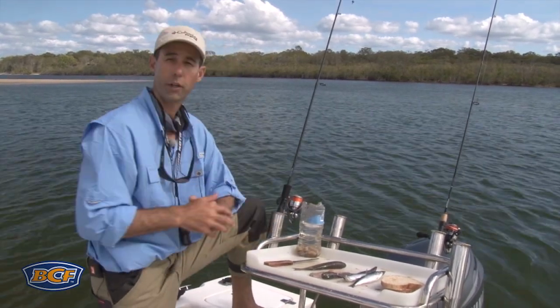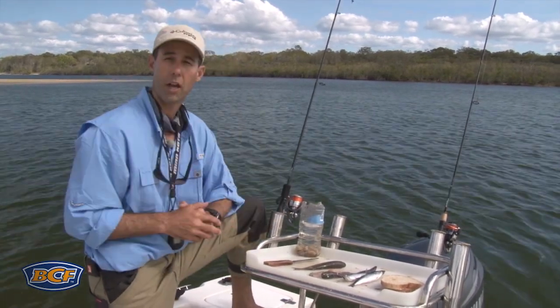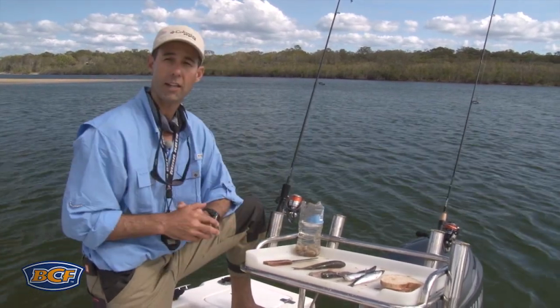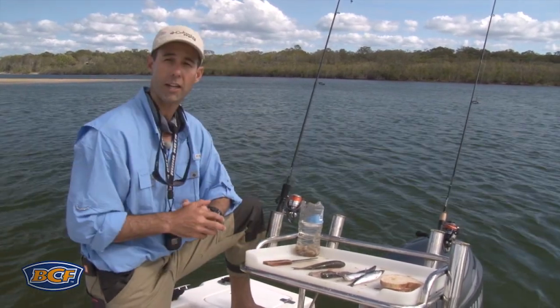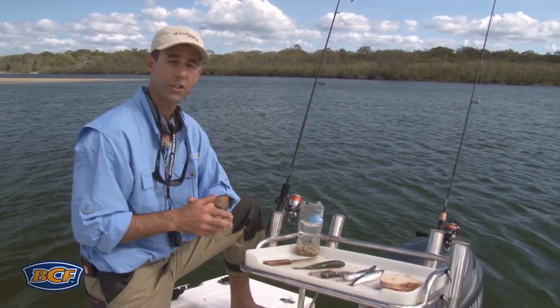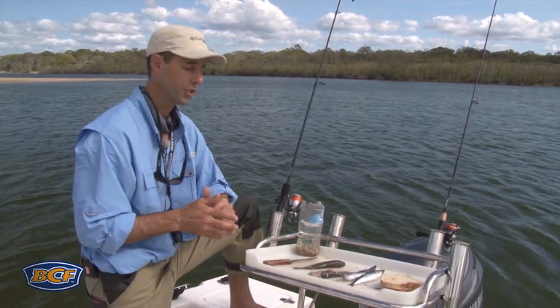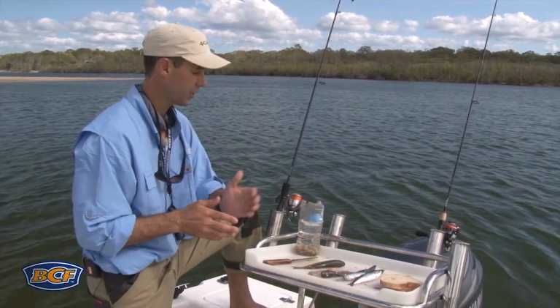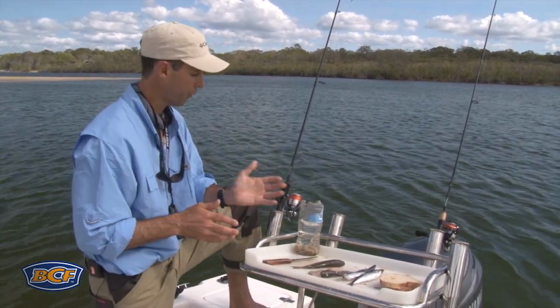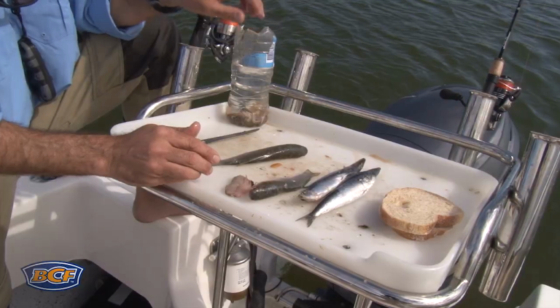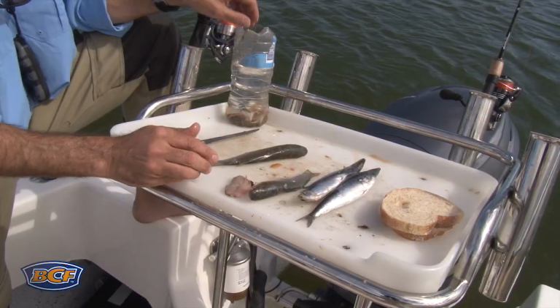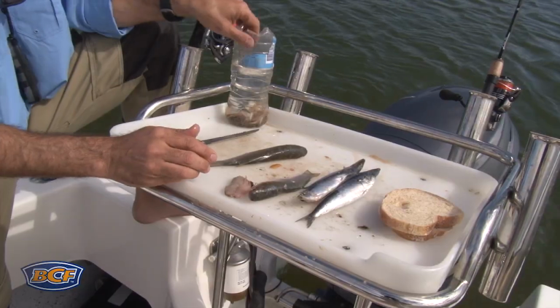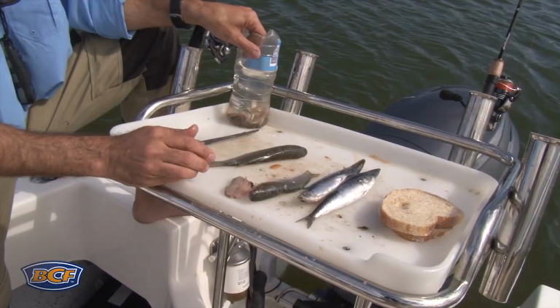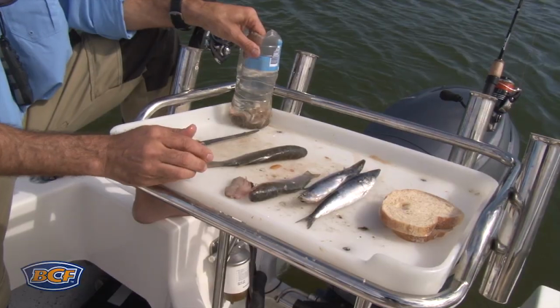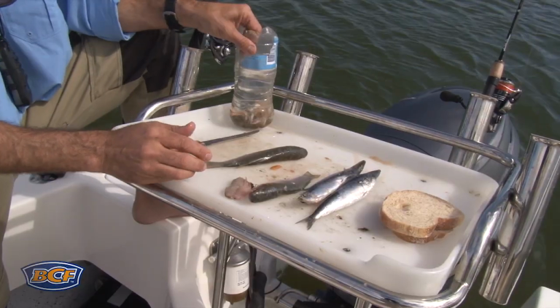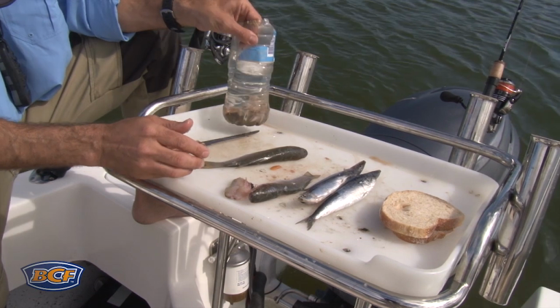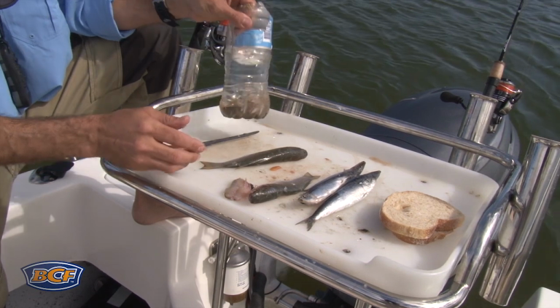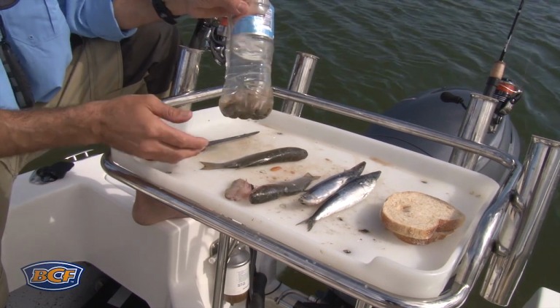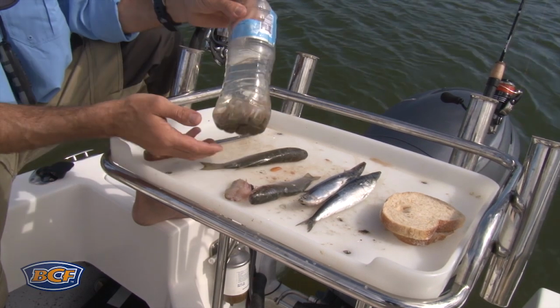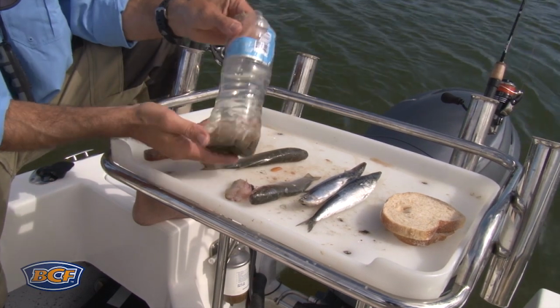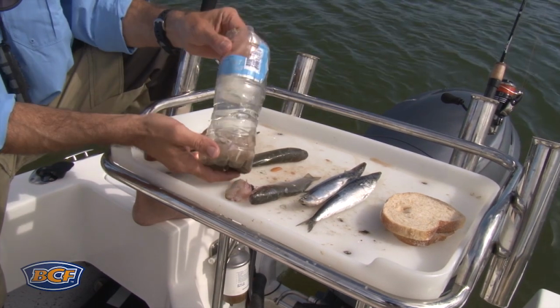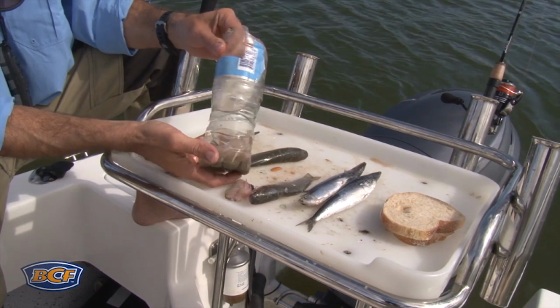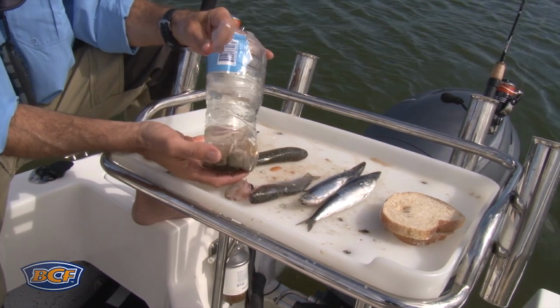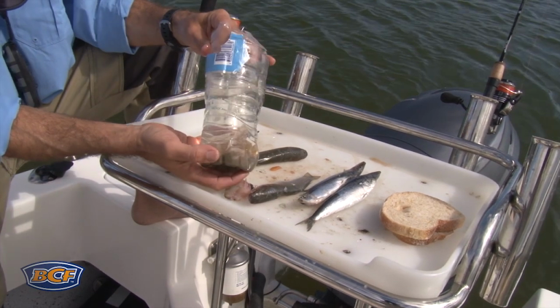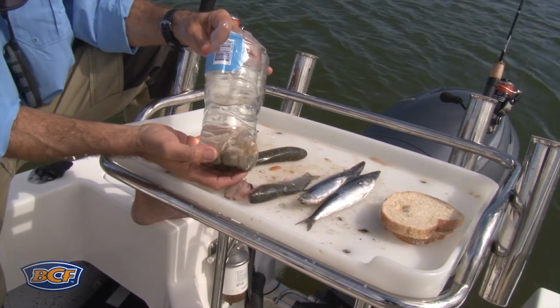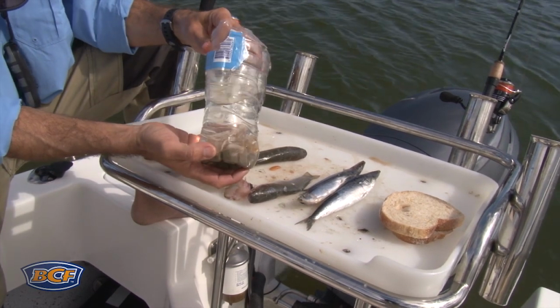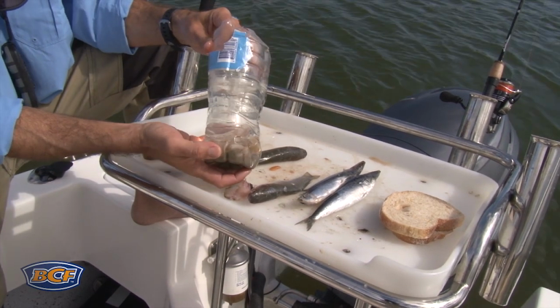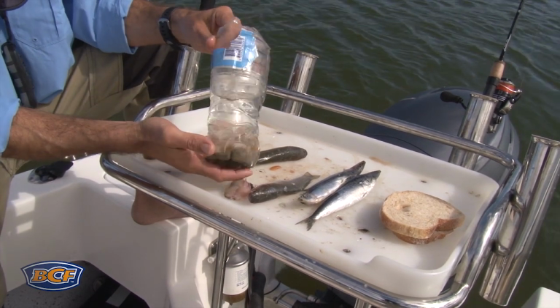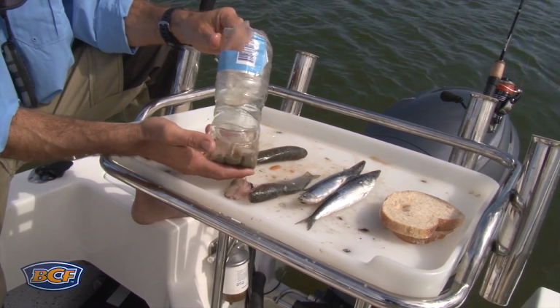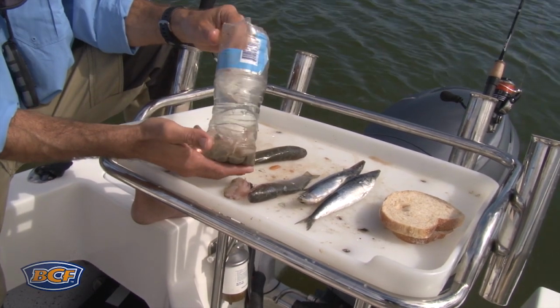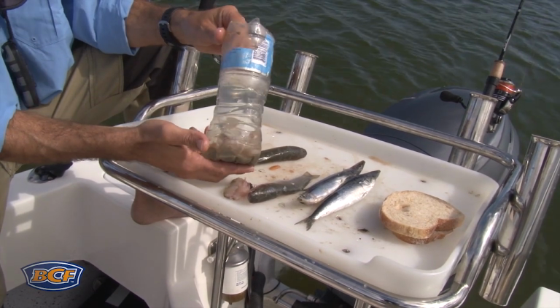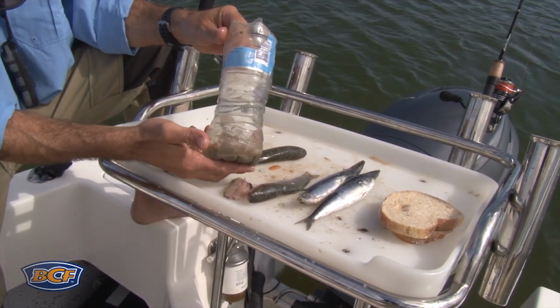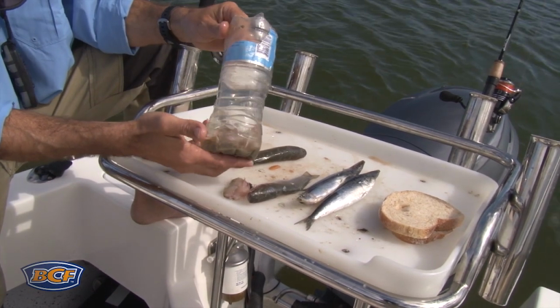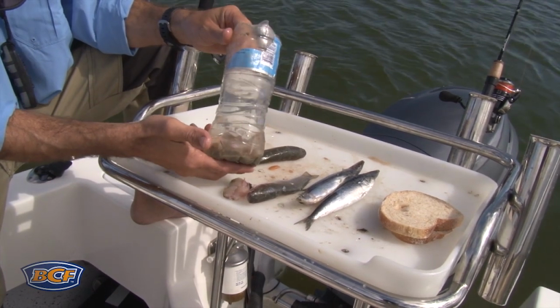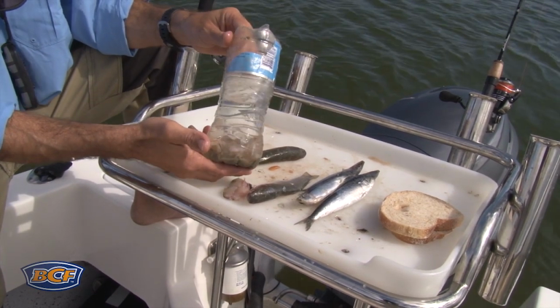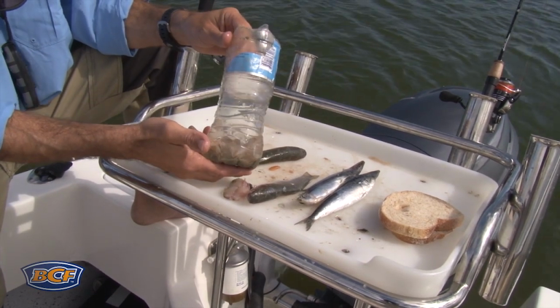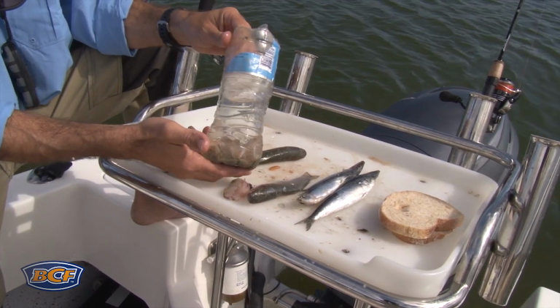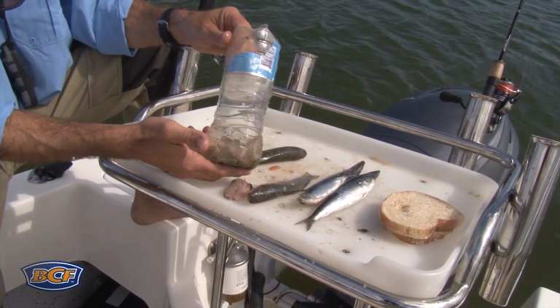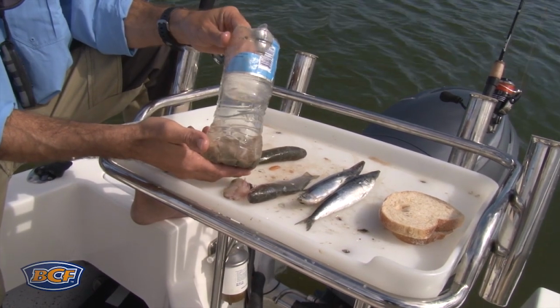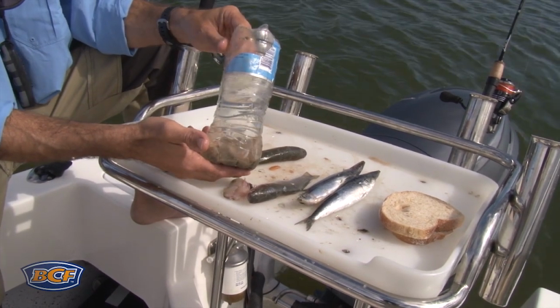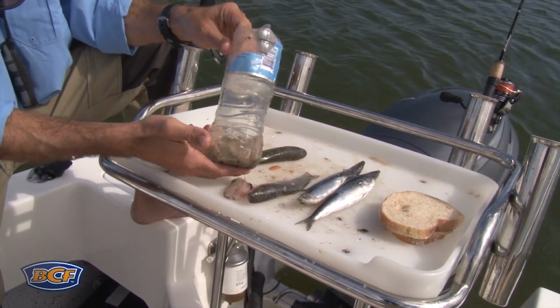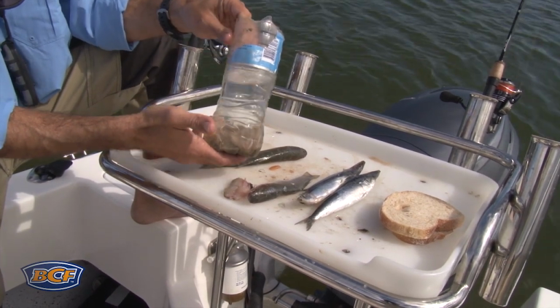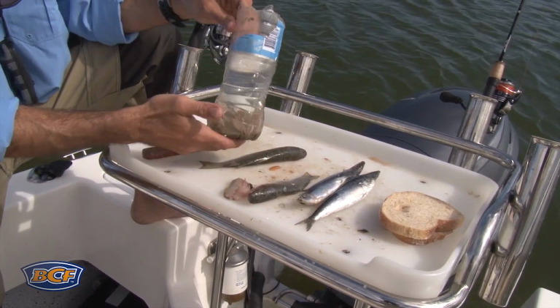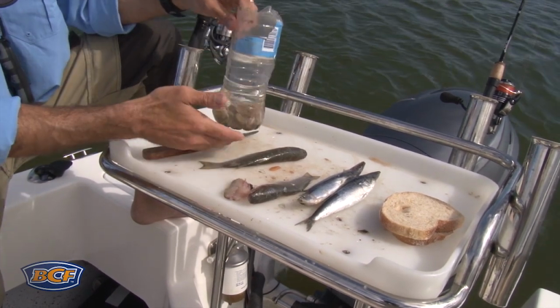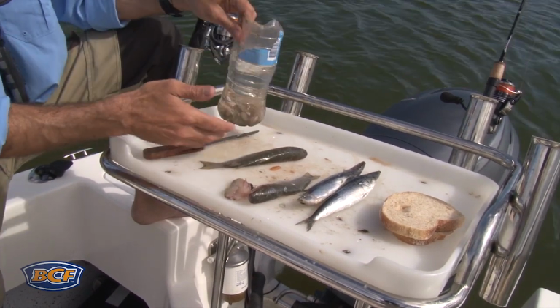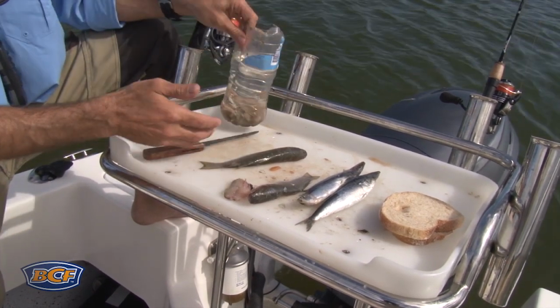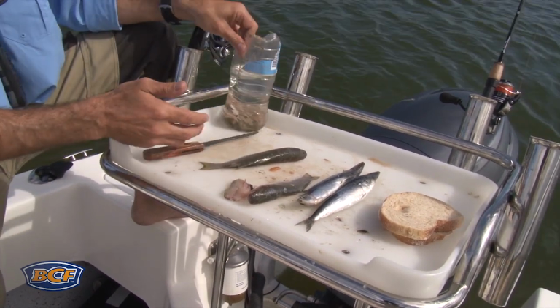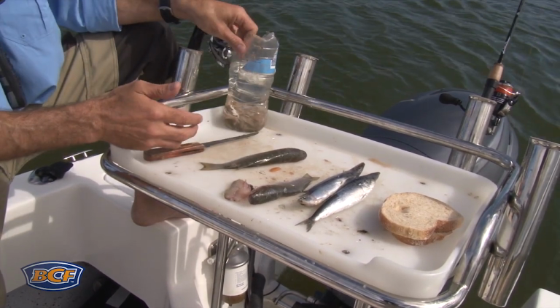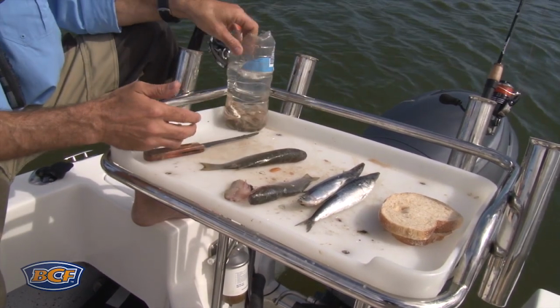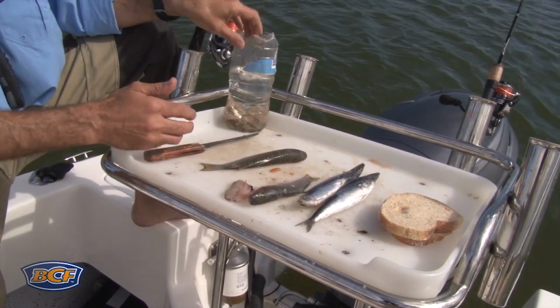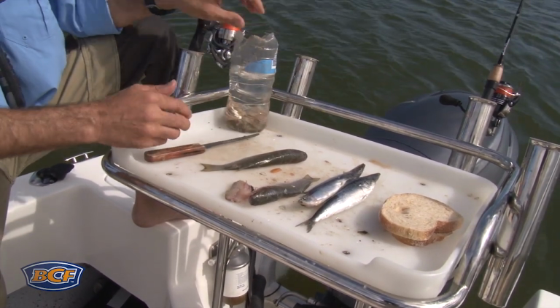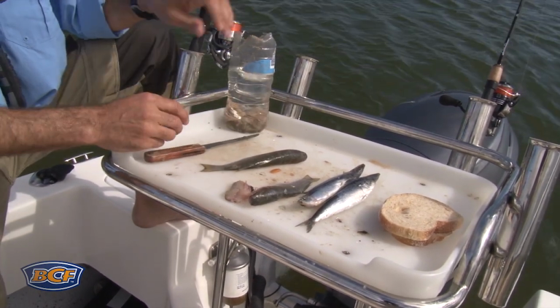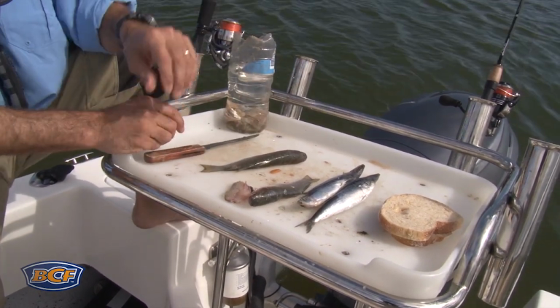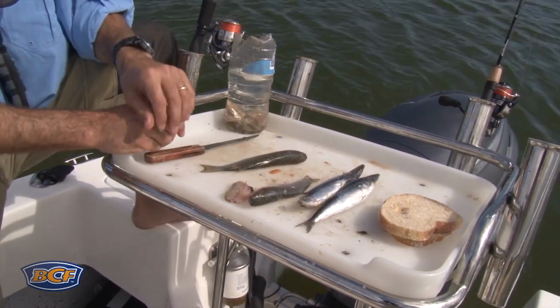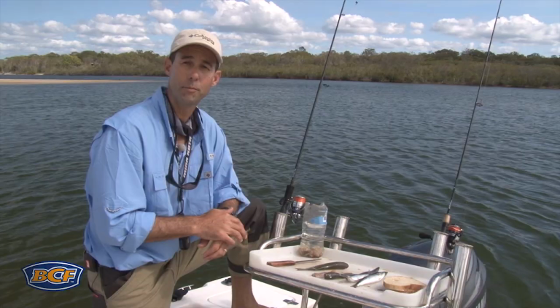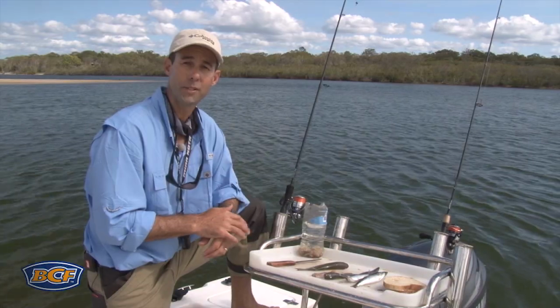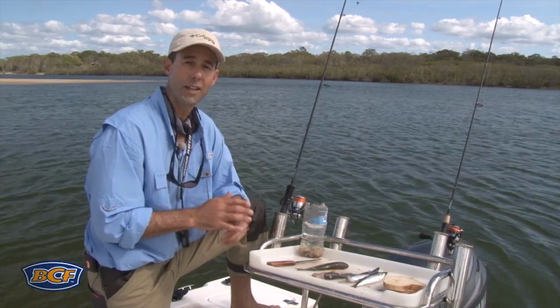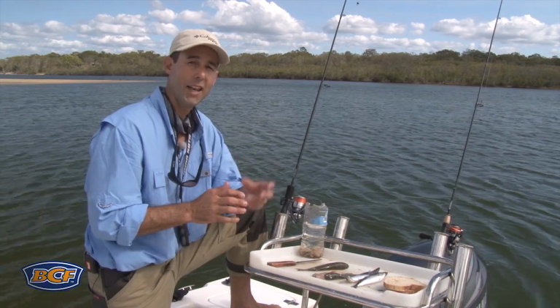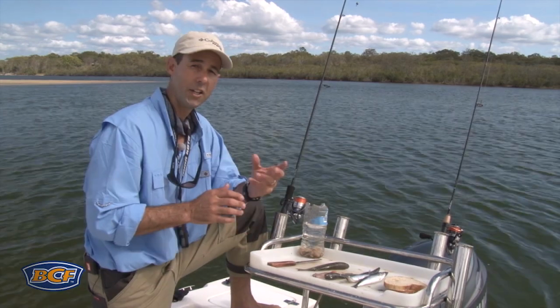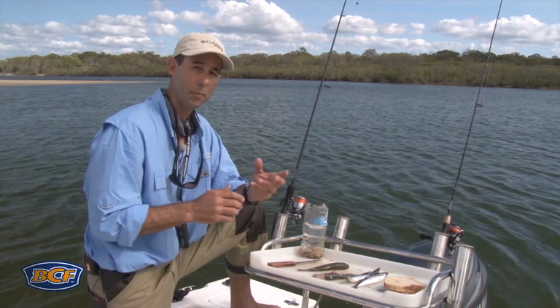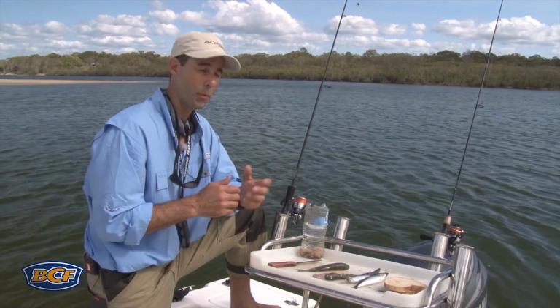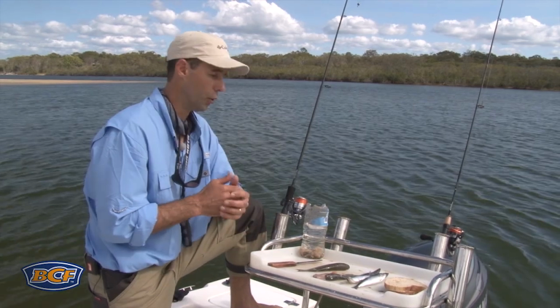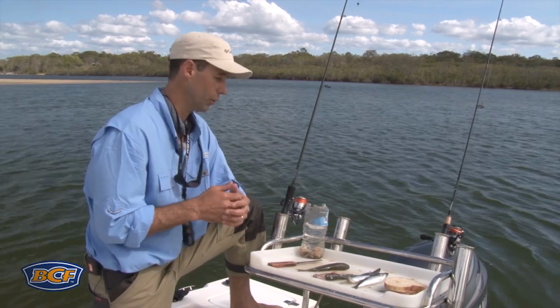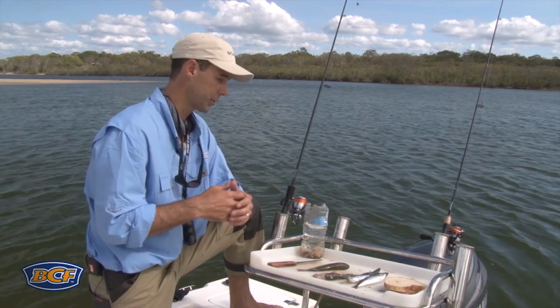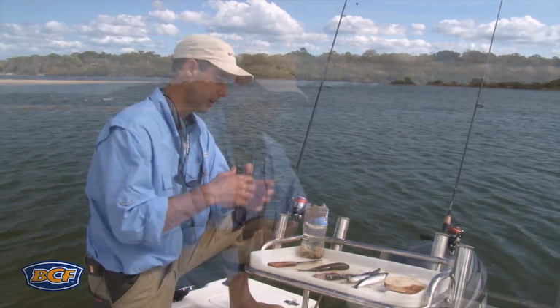Good old mullet cut into strips or mullet gut are fabulous baits to use for your brim. And if you want to go and catch it yourself, there's something like nippers, which can be pumped on just about every estuary around Australia. Other than that, there's your worms and your prawns.